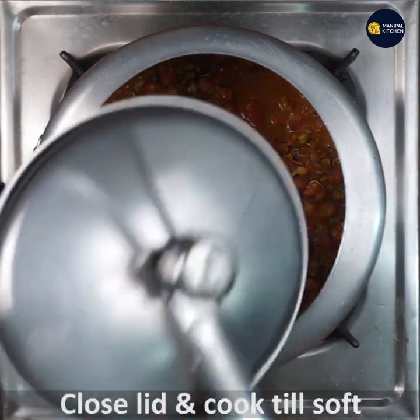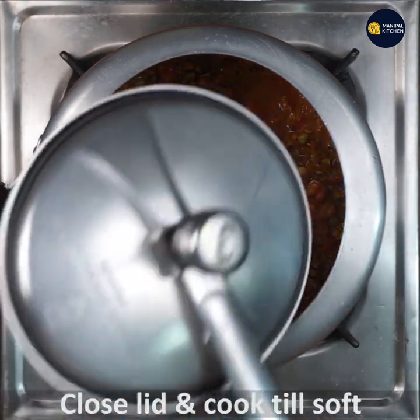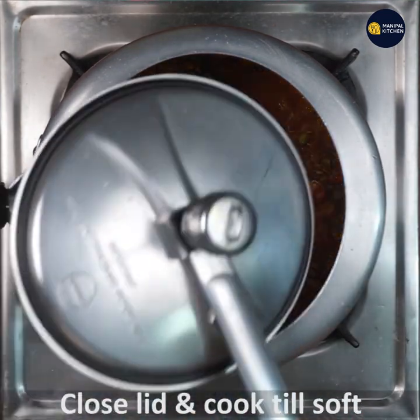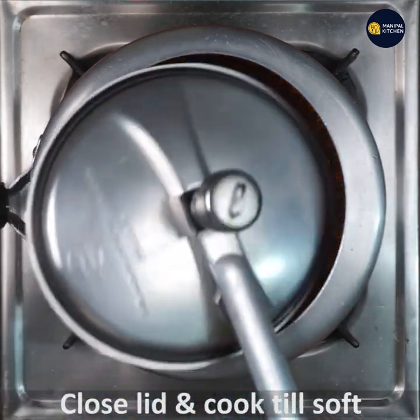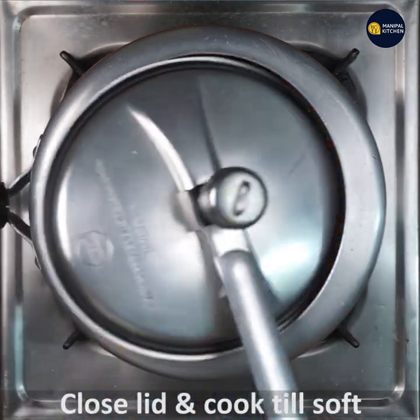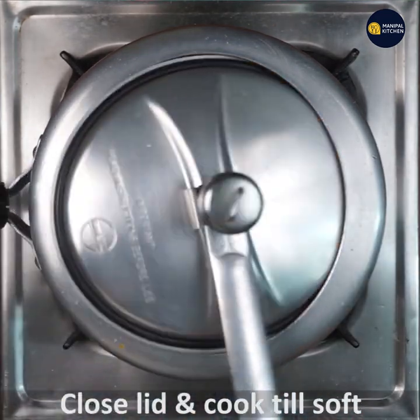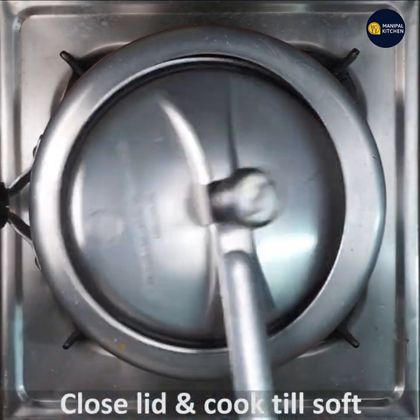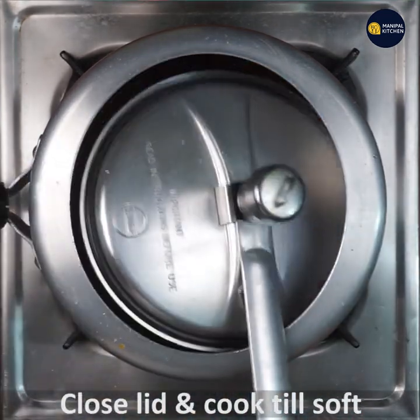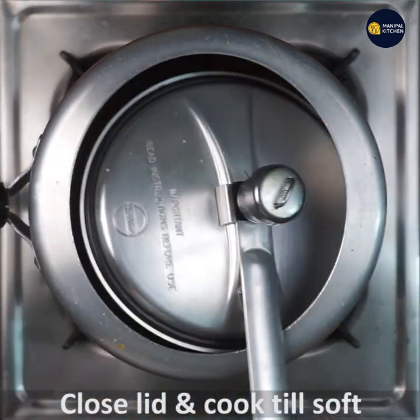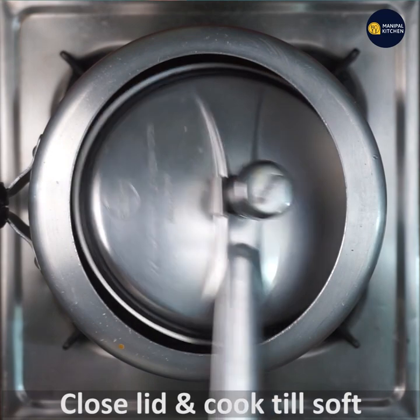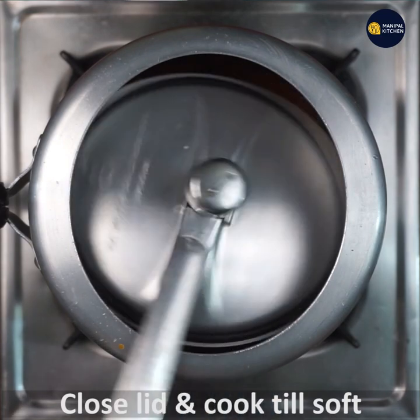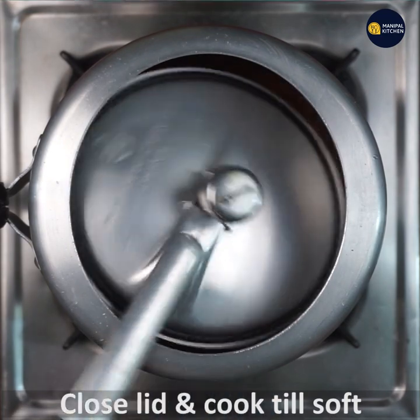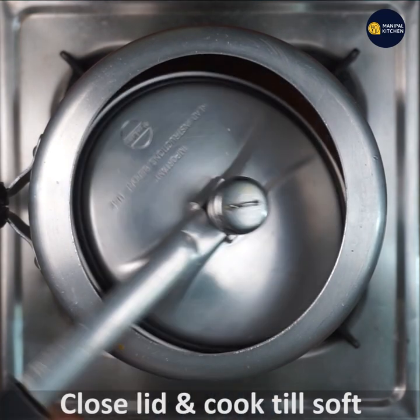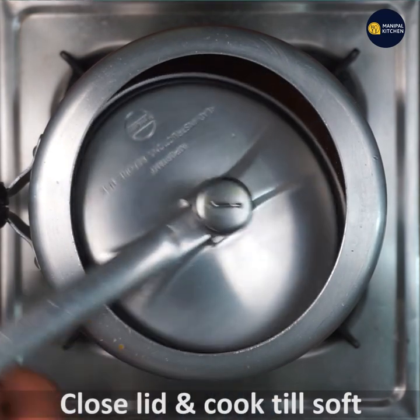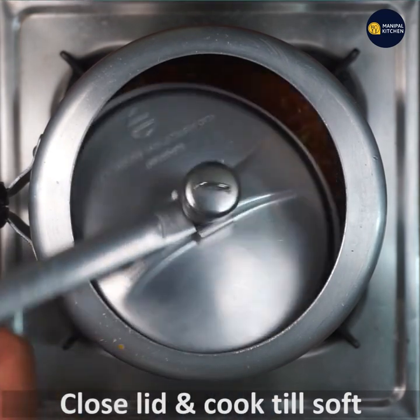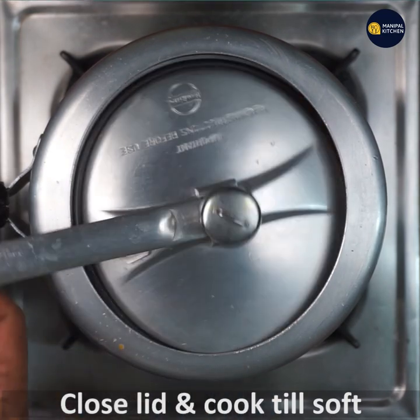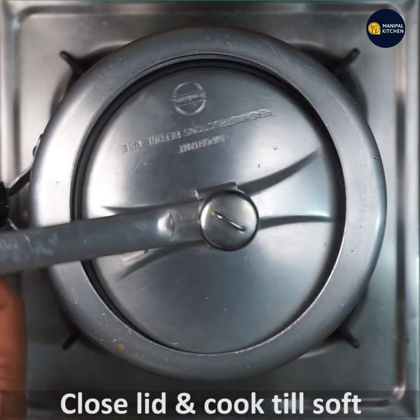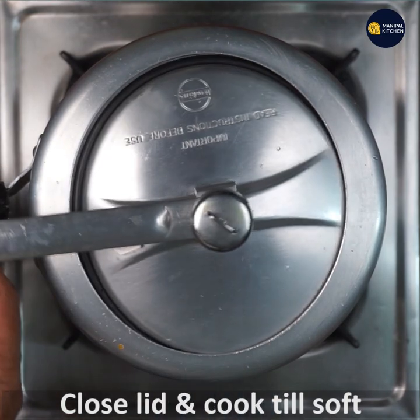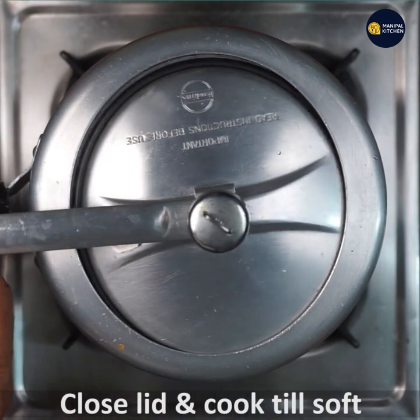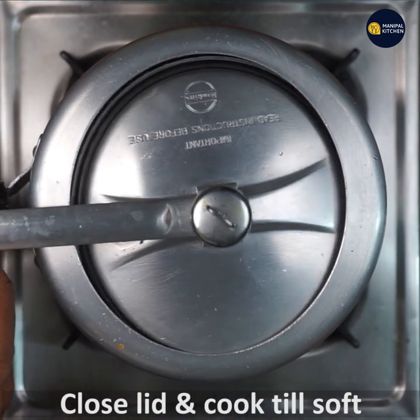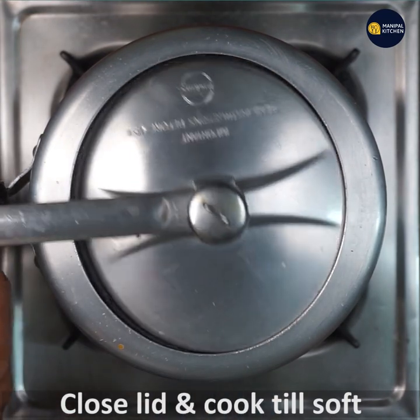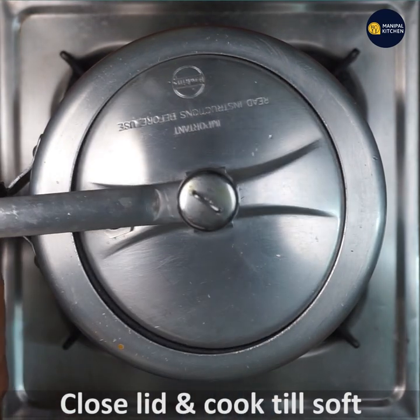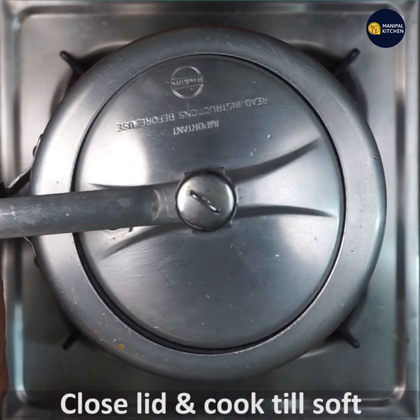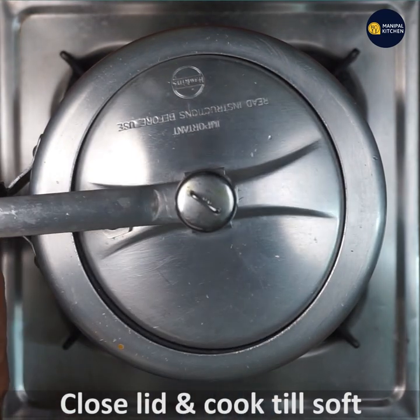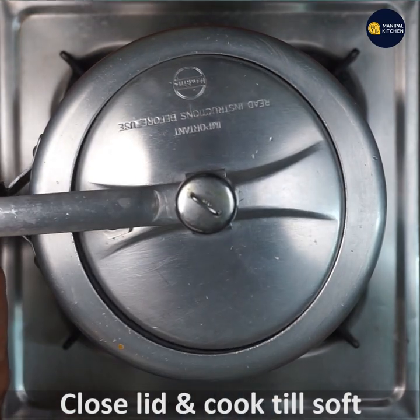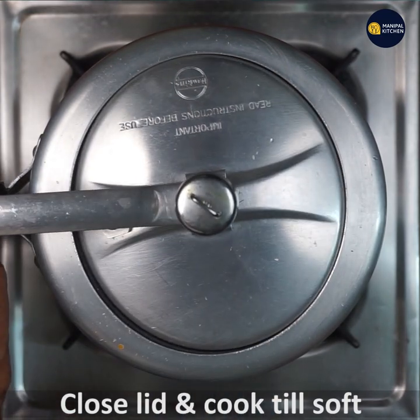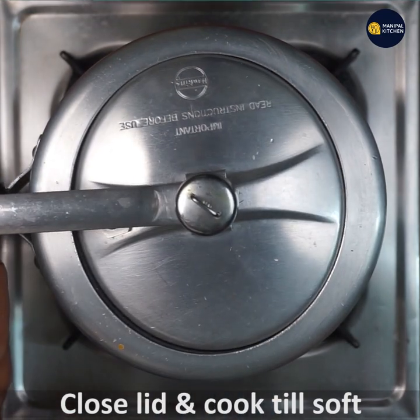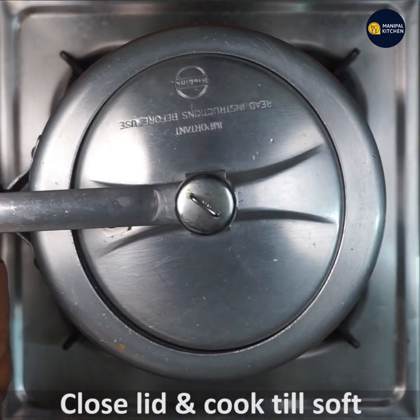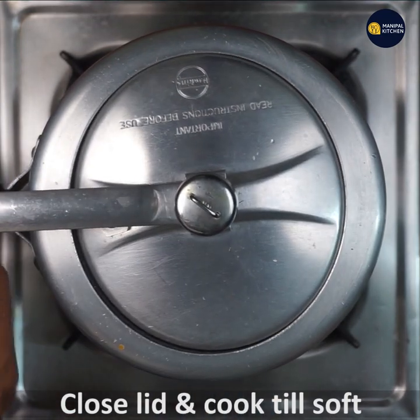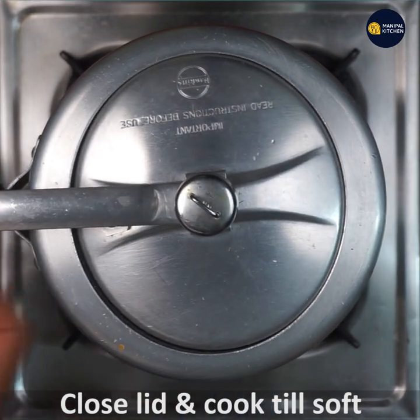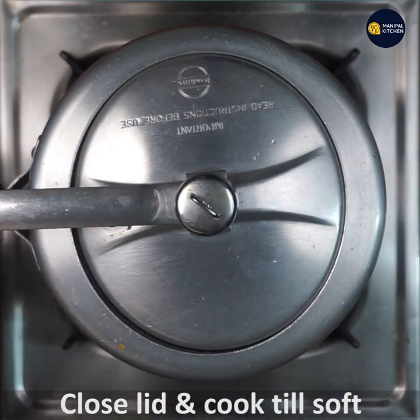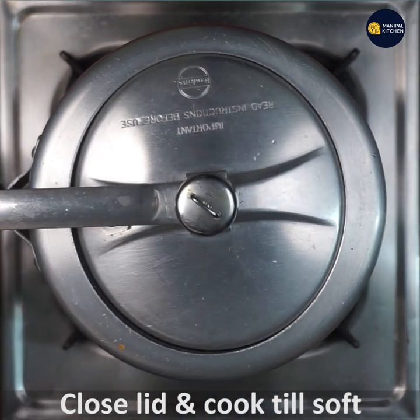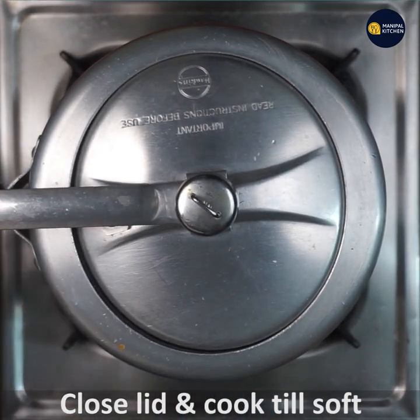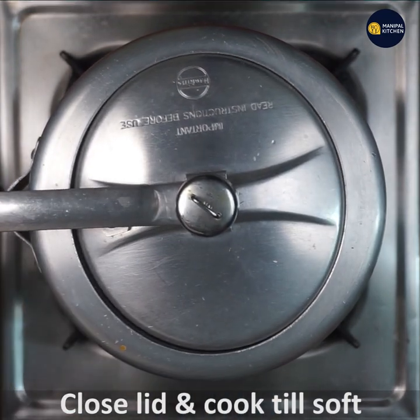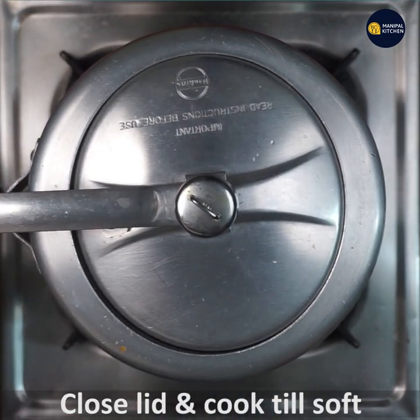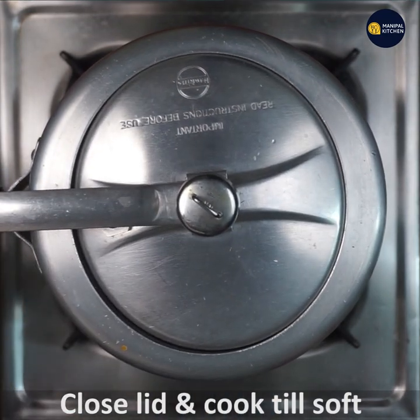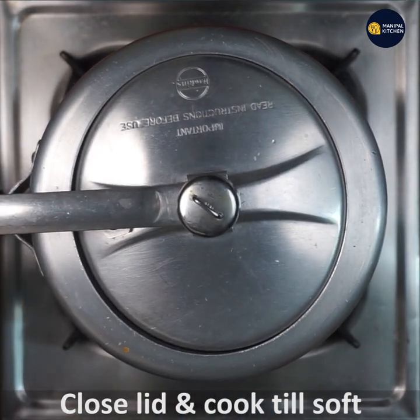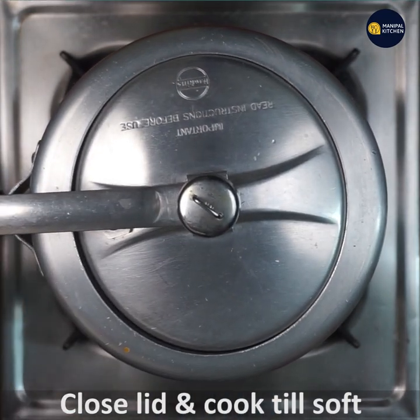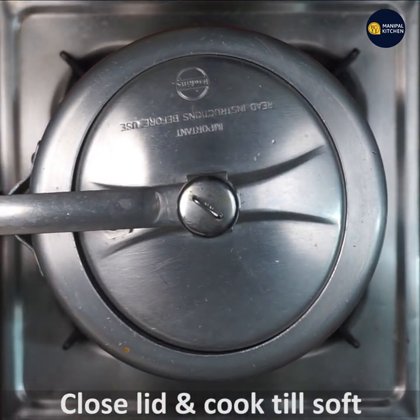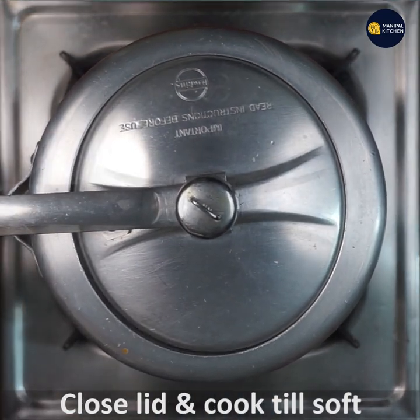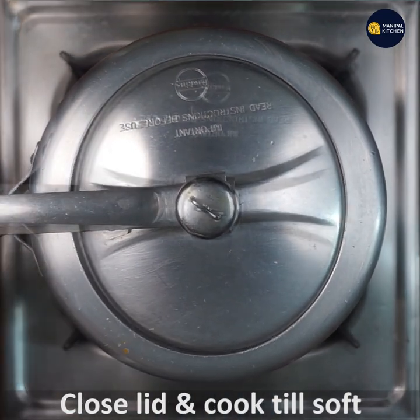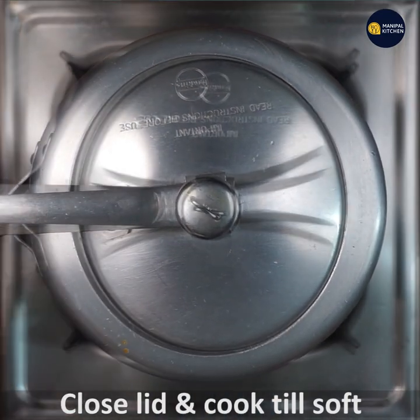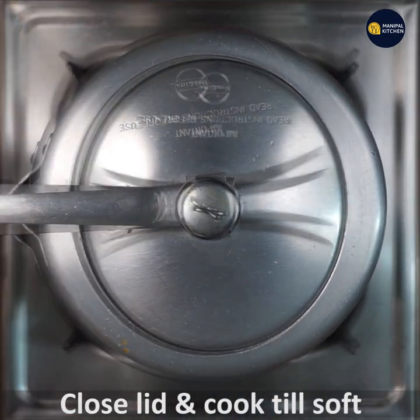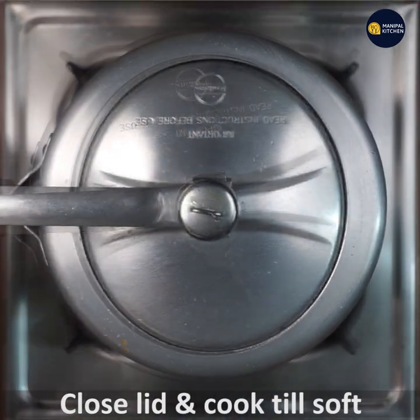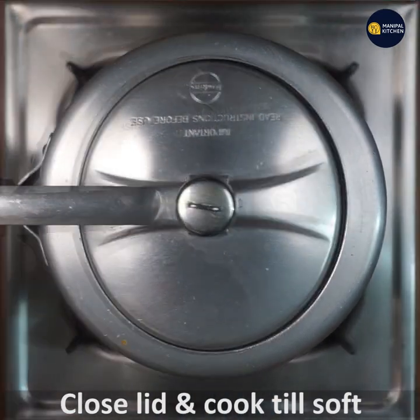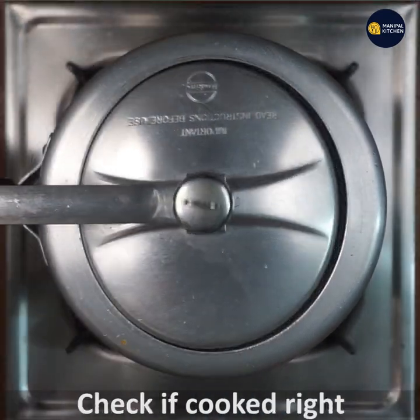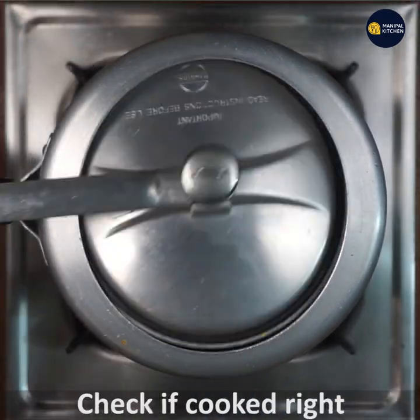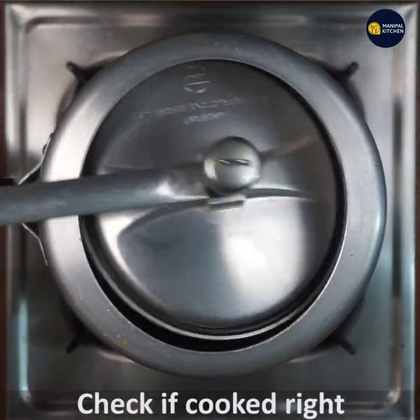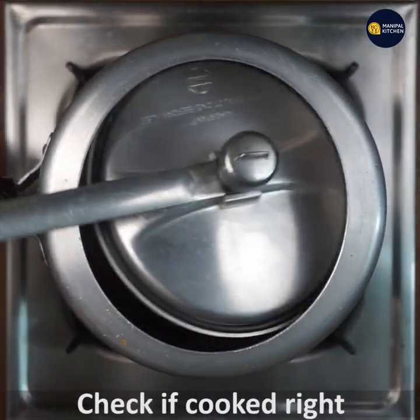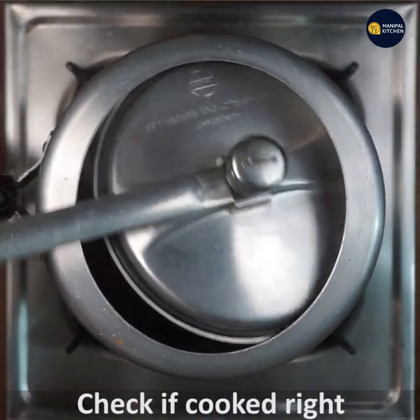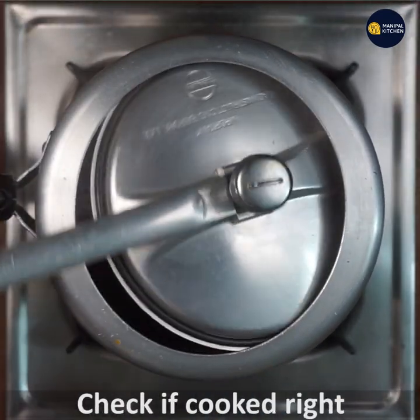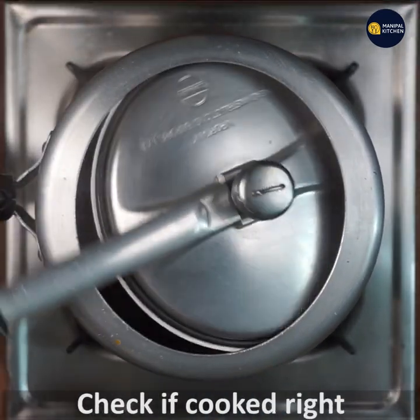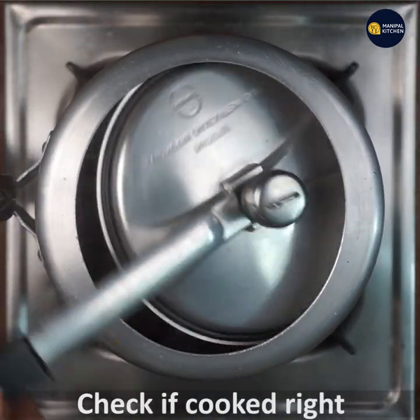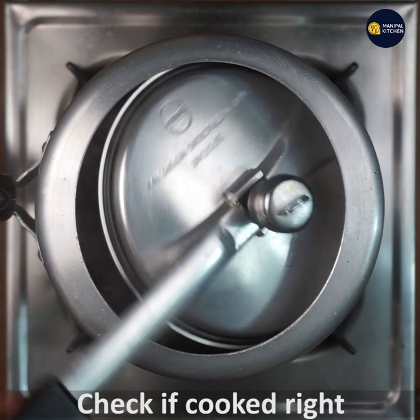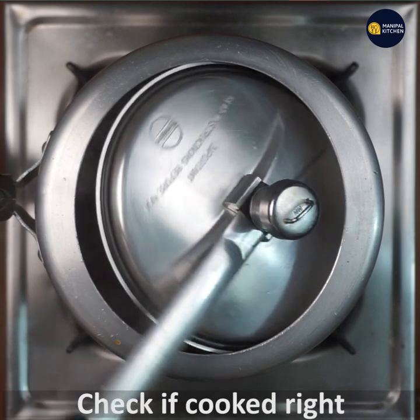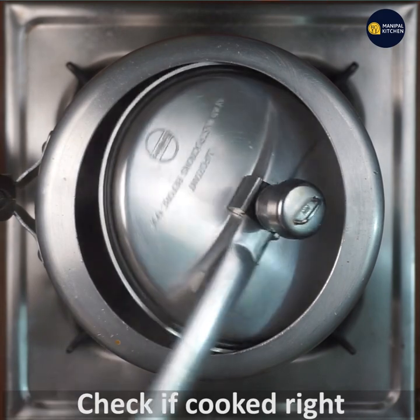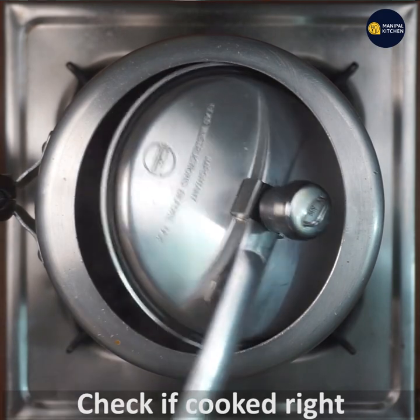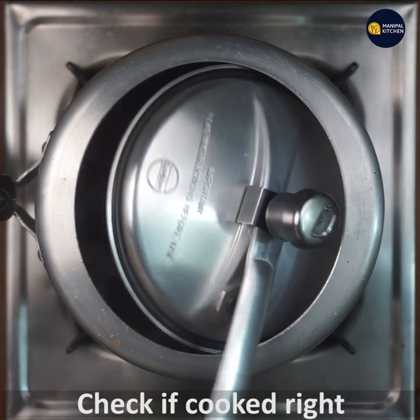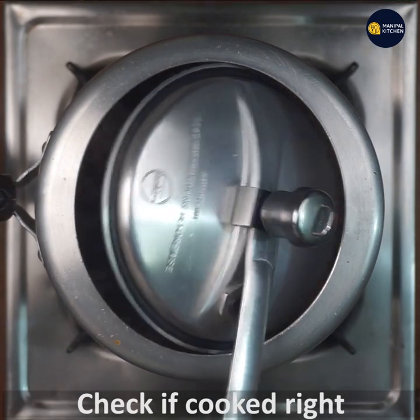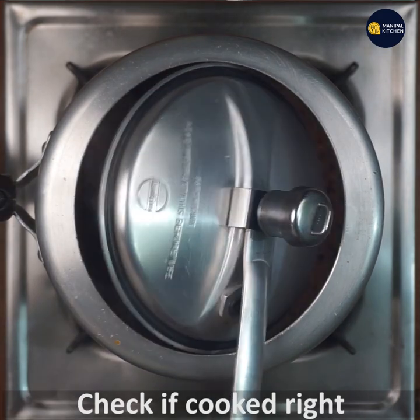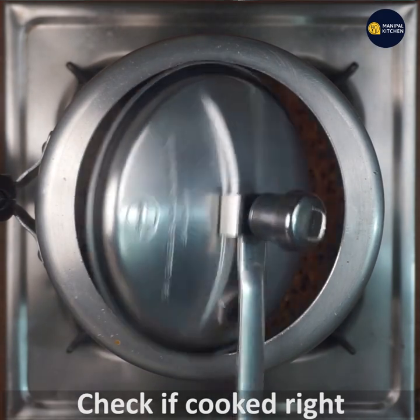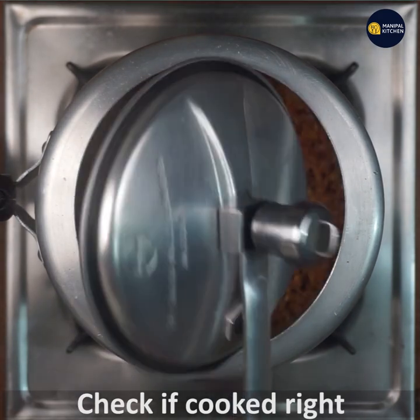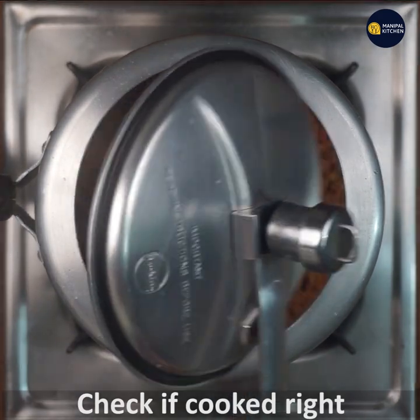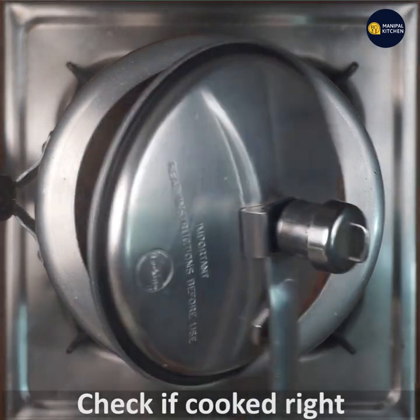Close the lid and cook it well. If you want to cook it, you can check the sprouts and the salad.